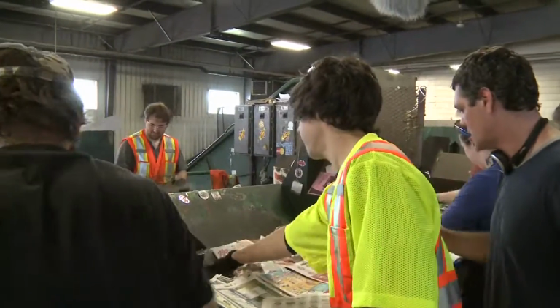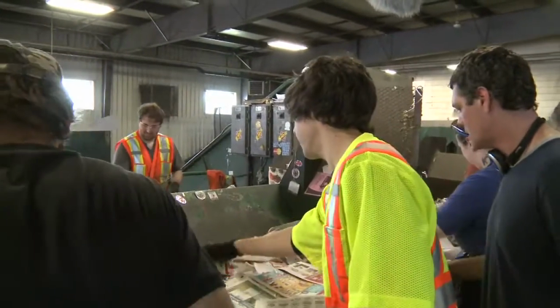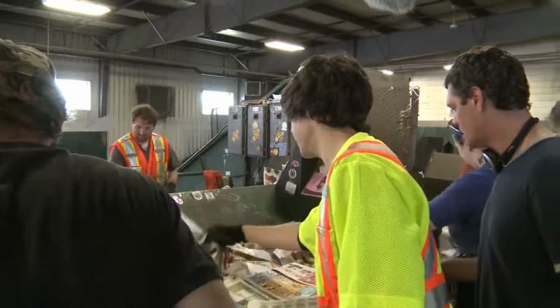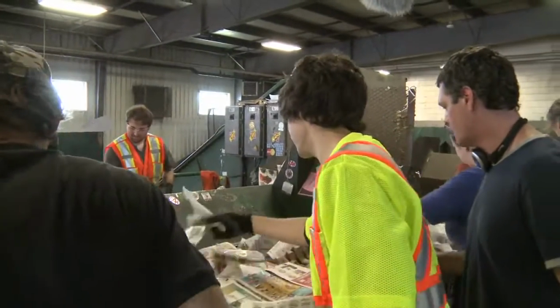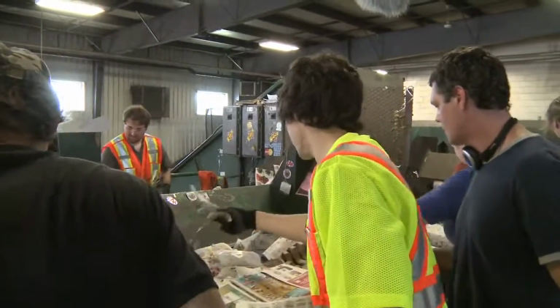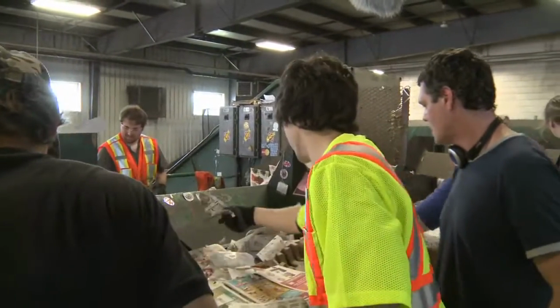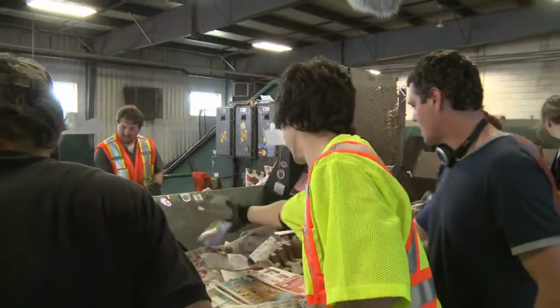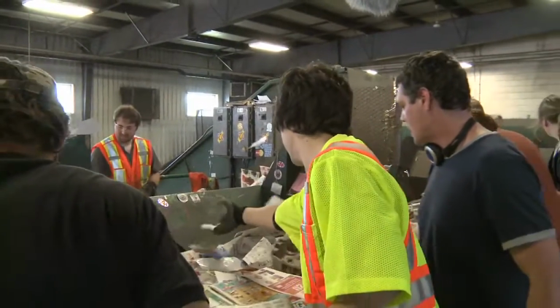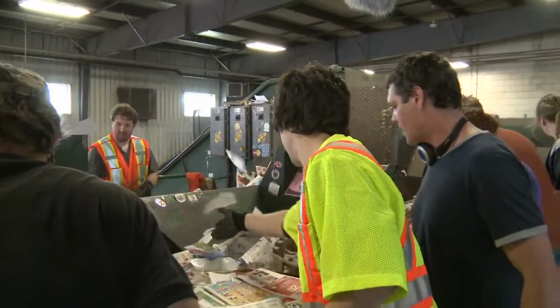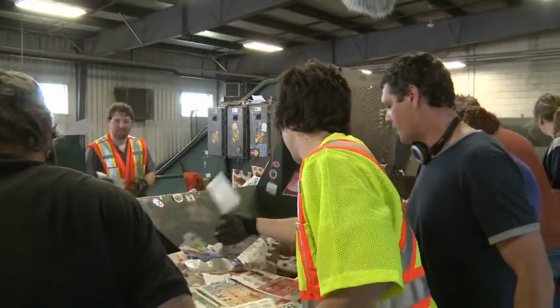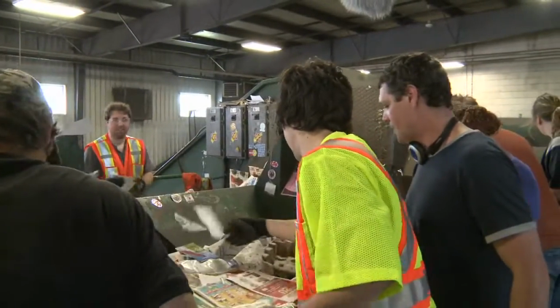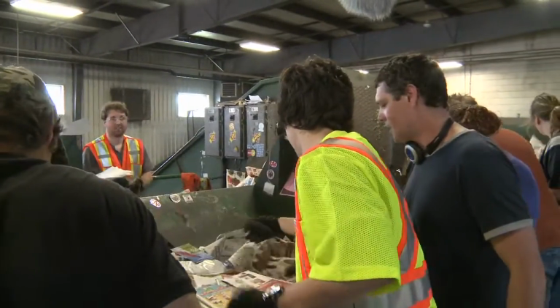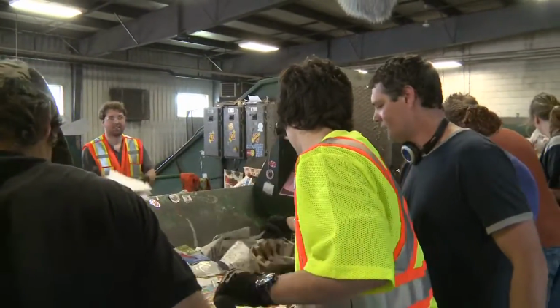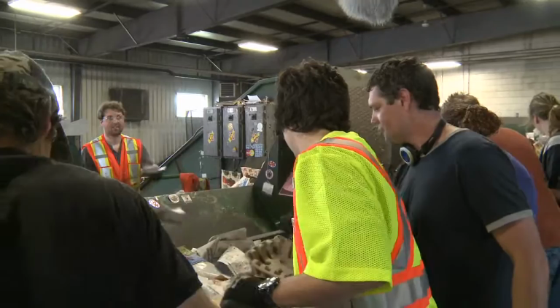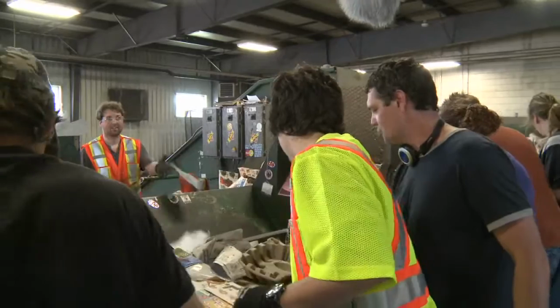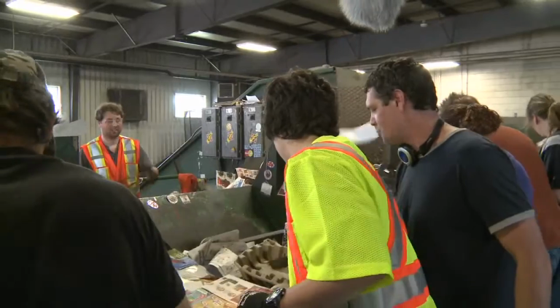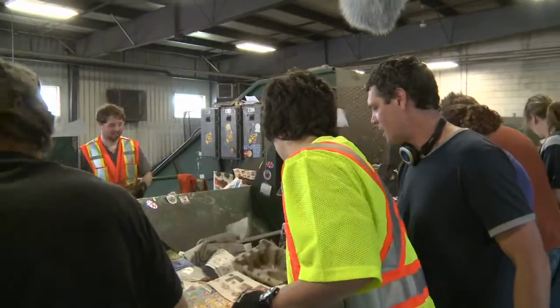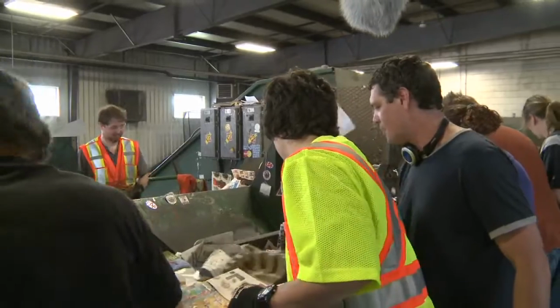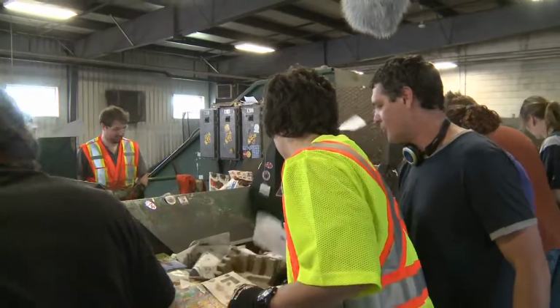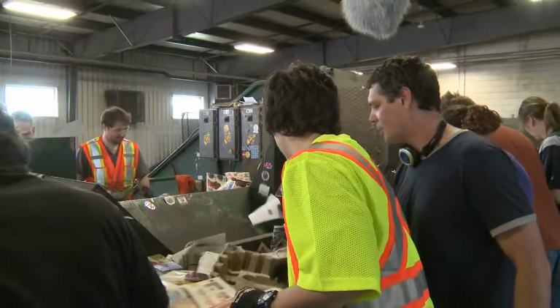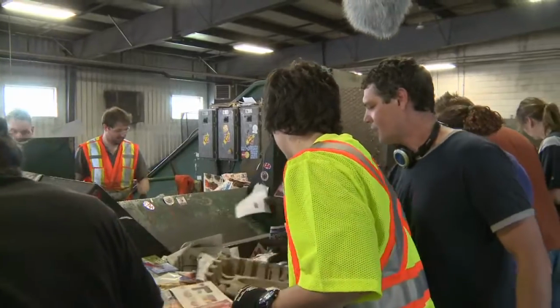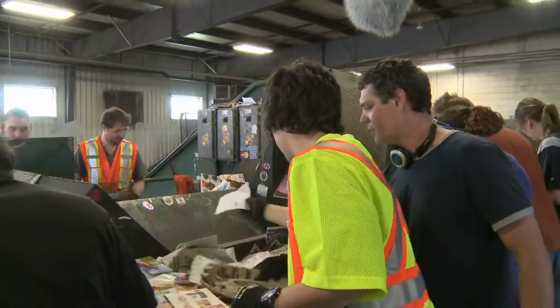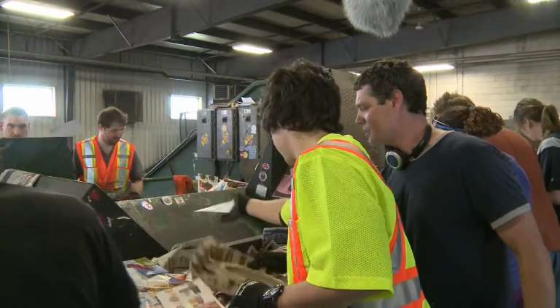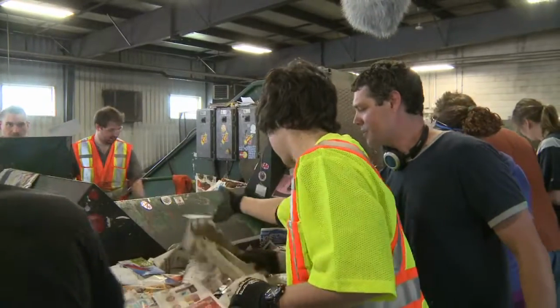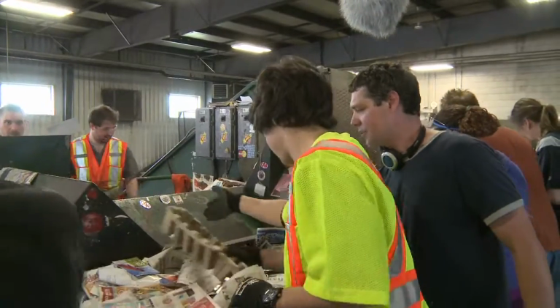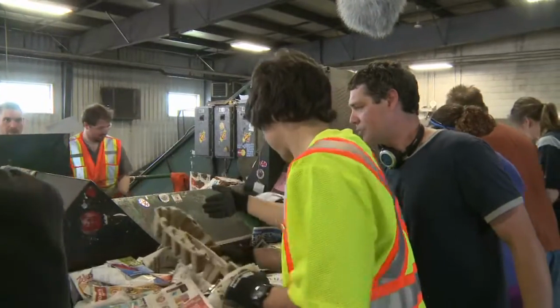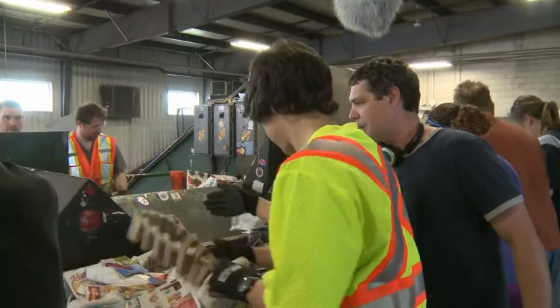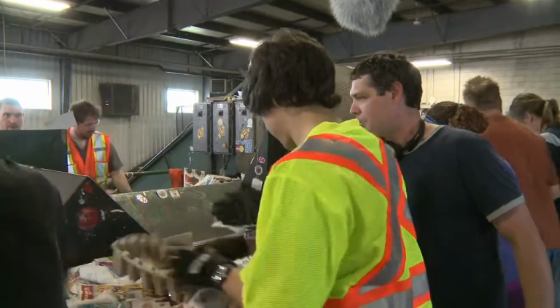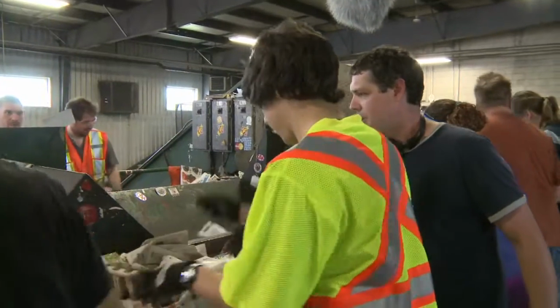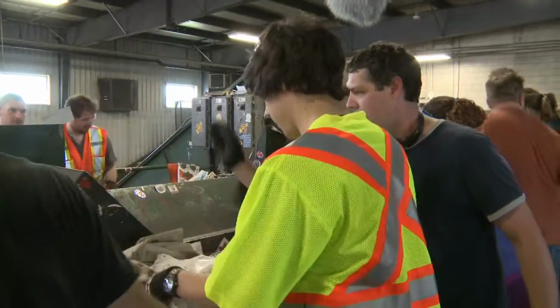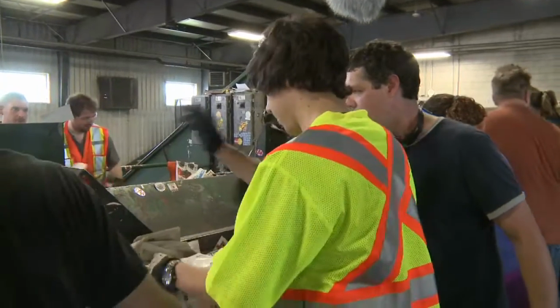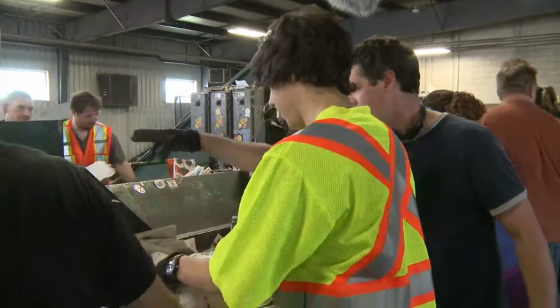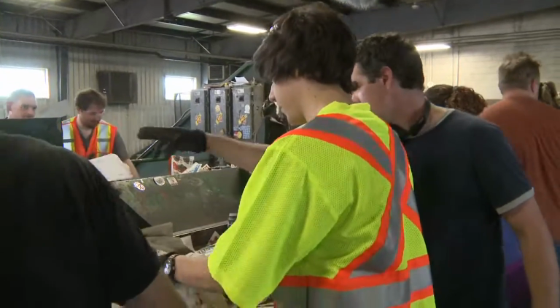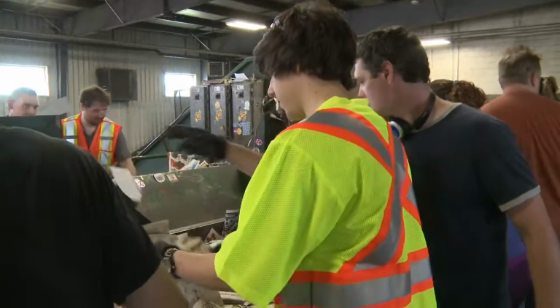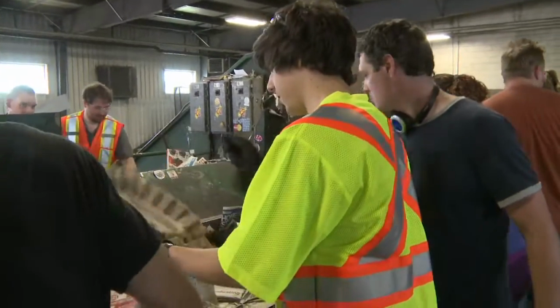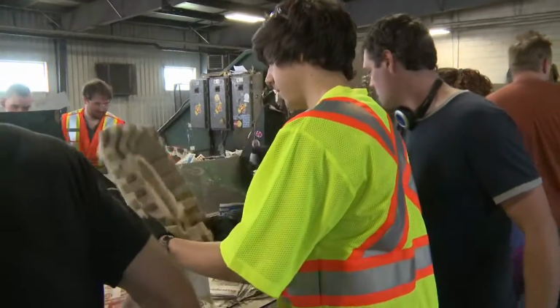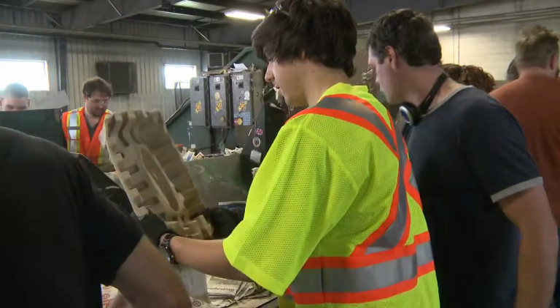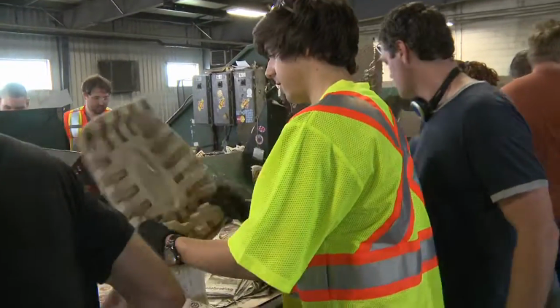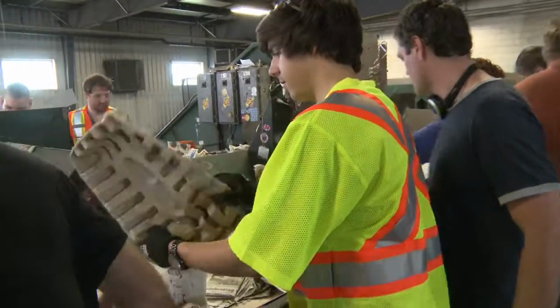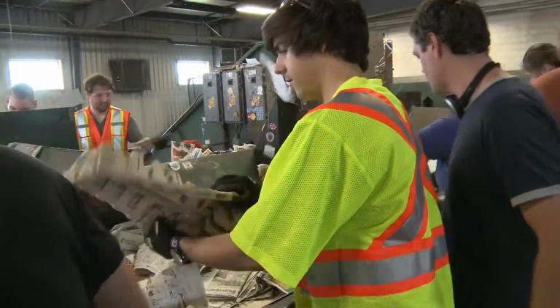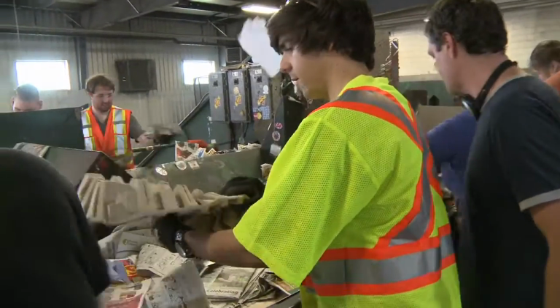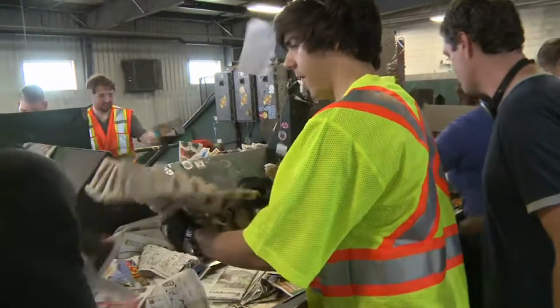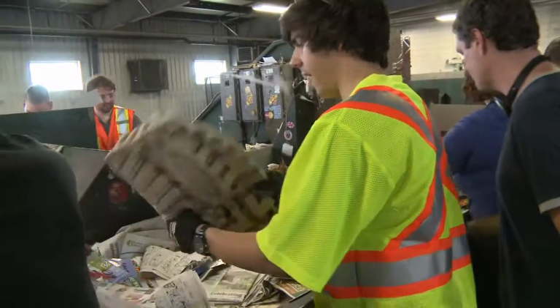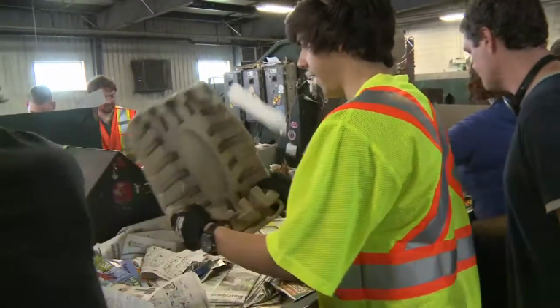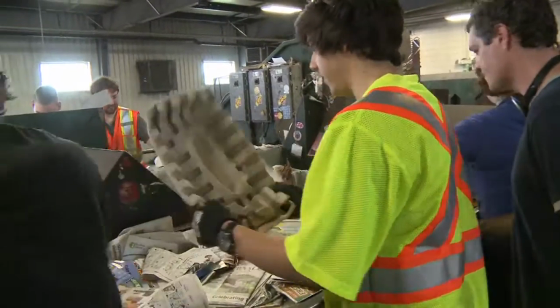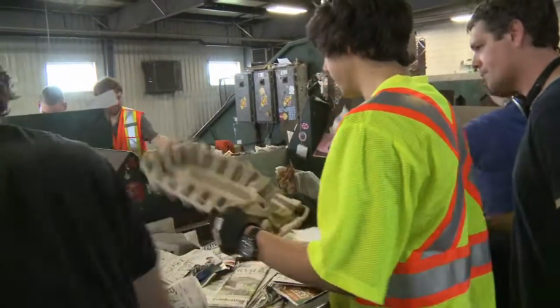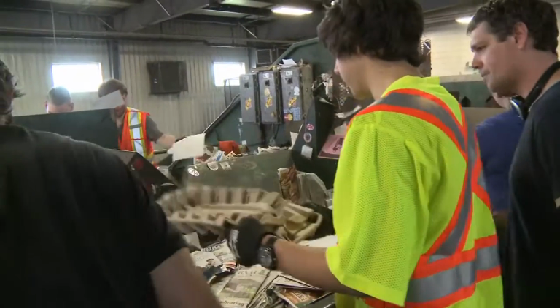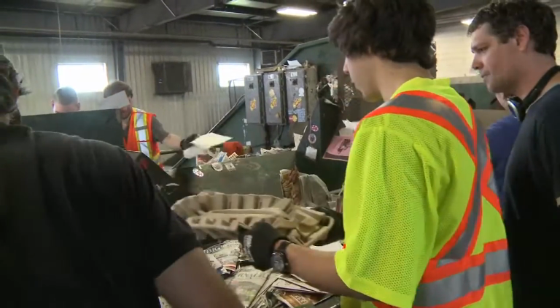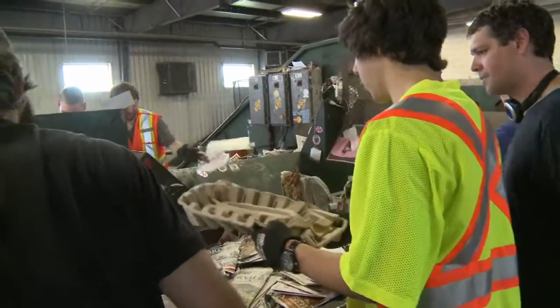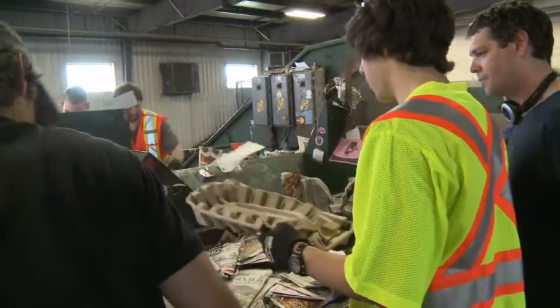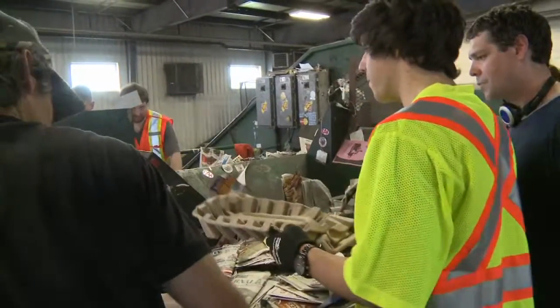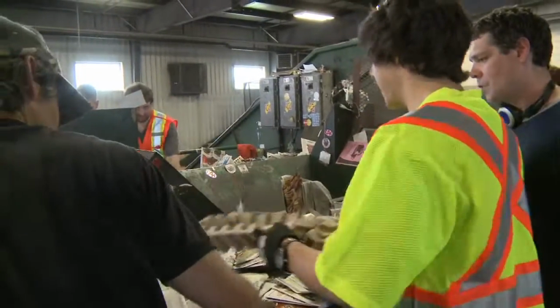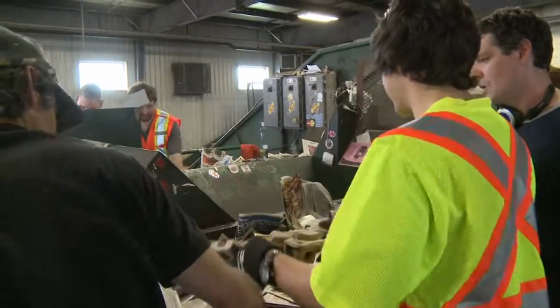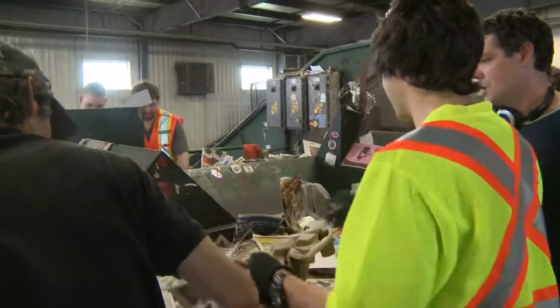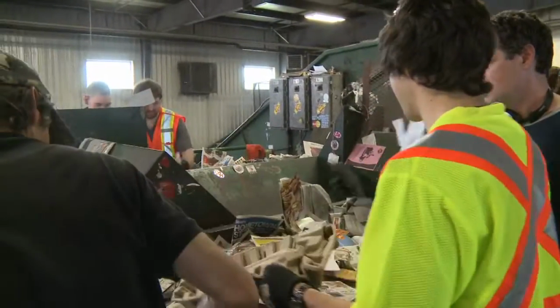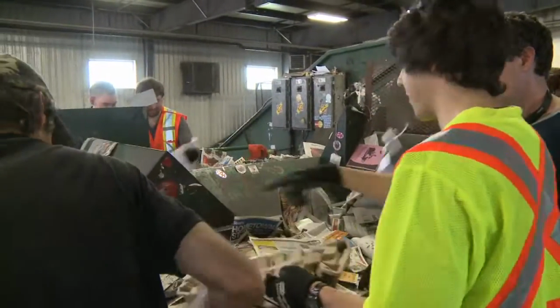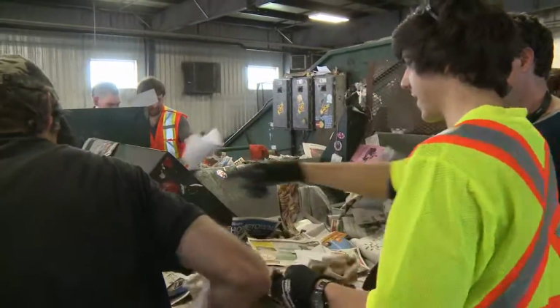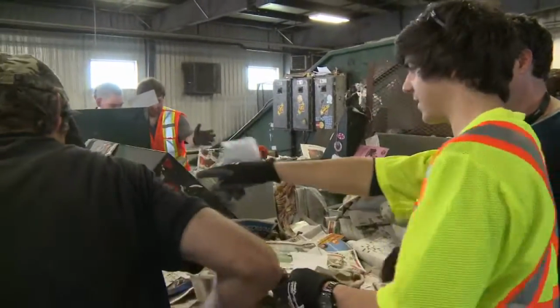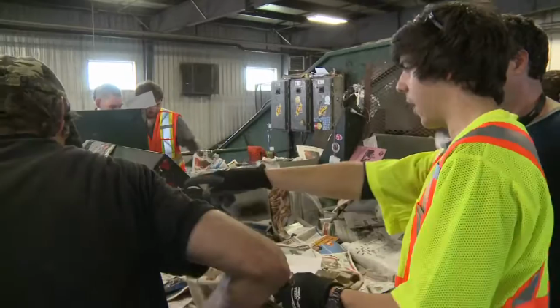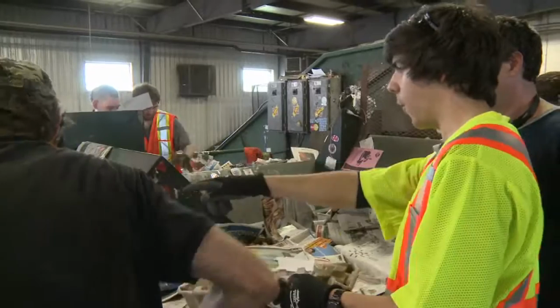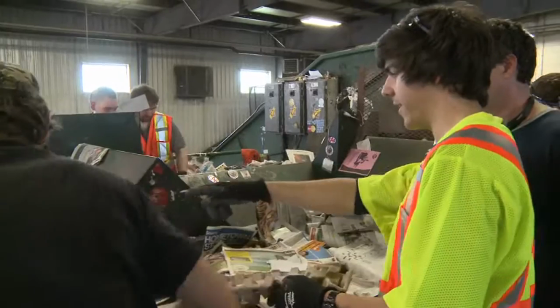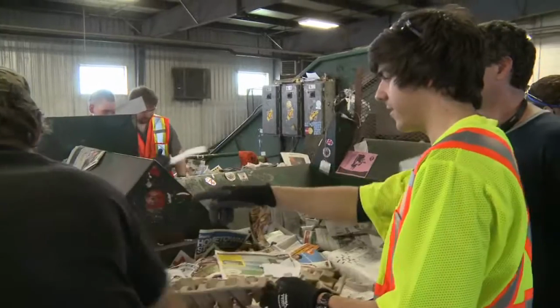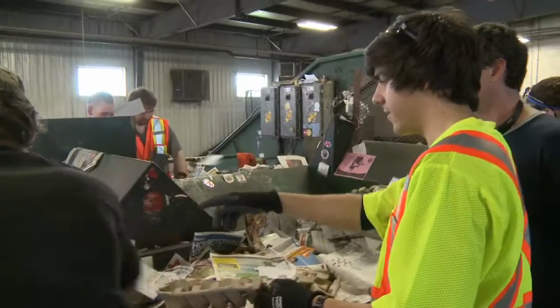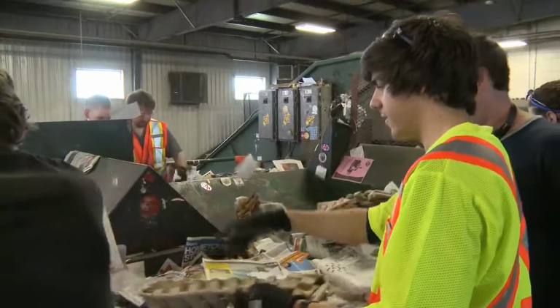This is white. Everything else — newspaper, any recycled paper like that. So basically everything that's not white goes in there. Right.